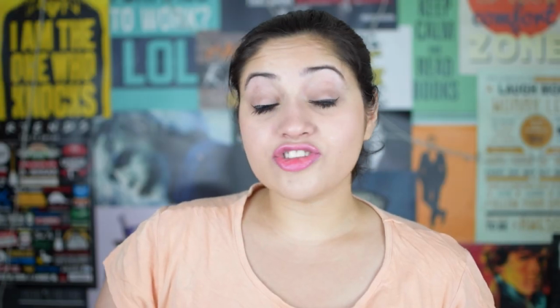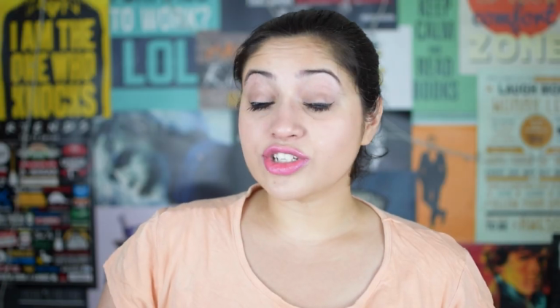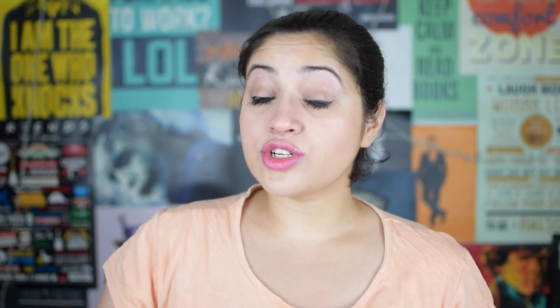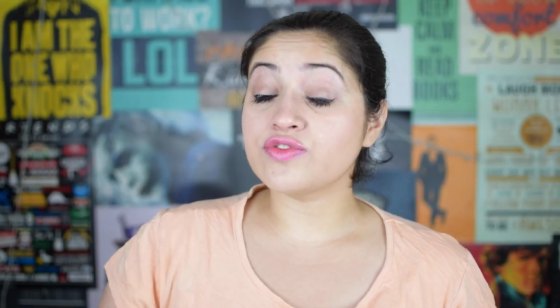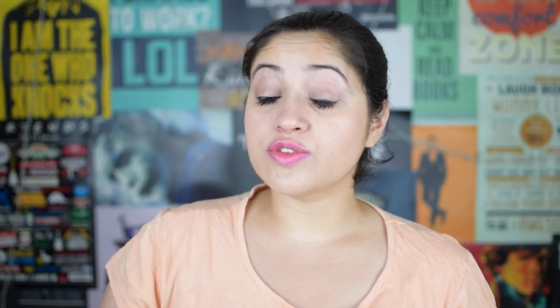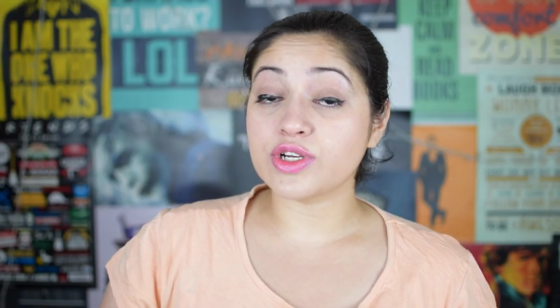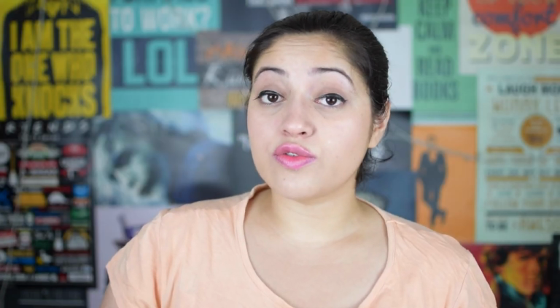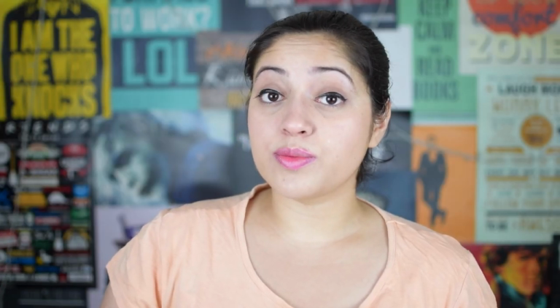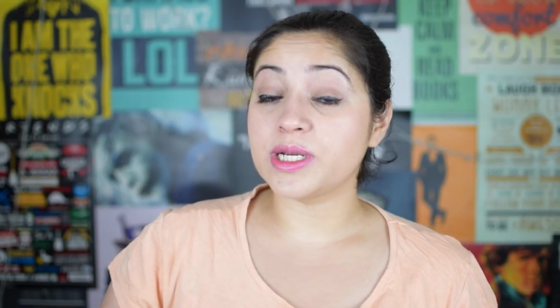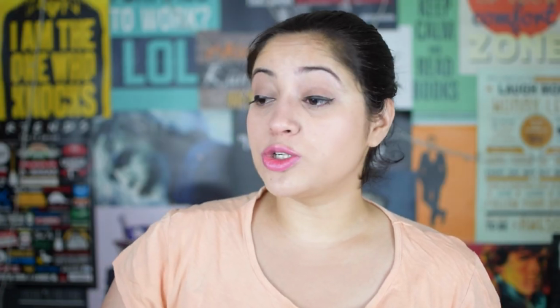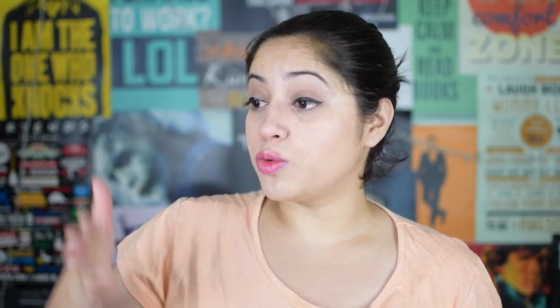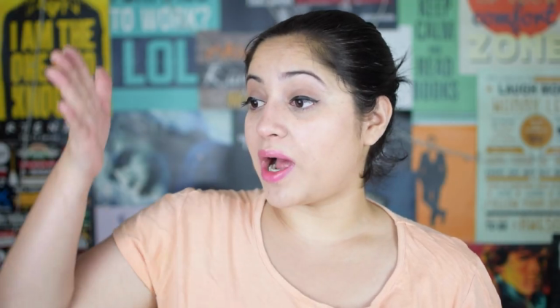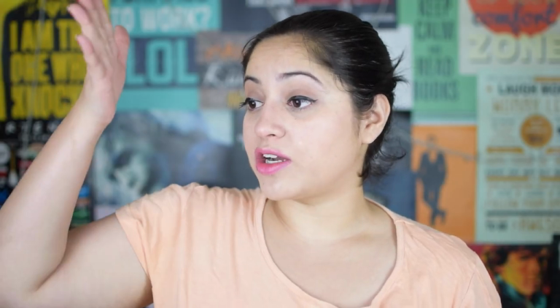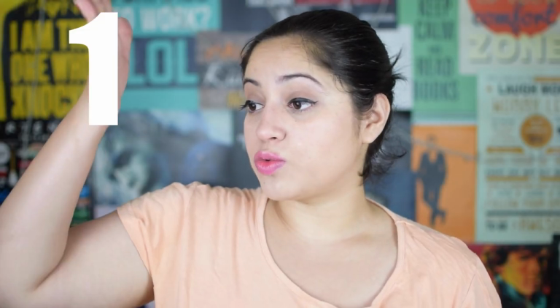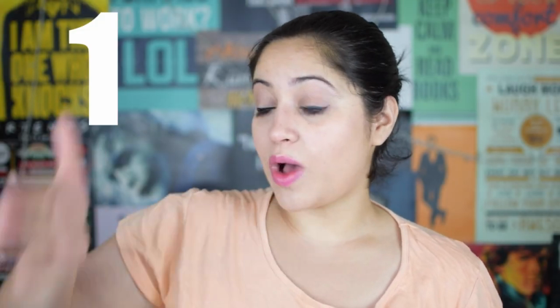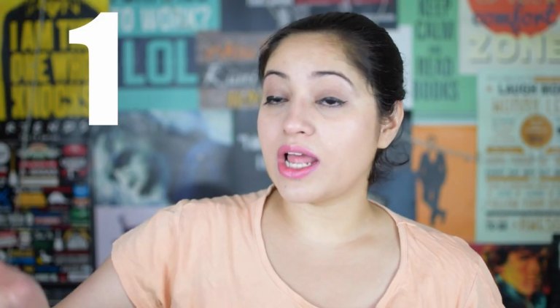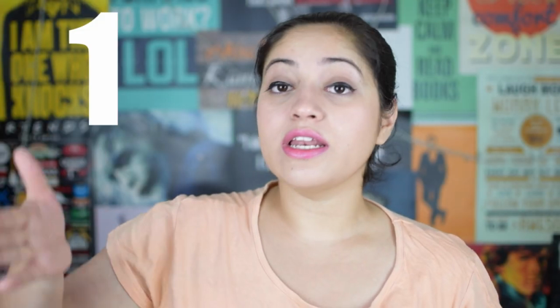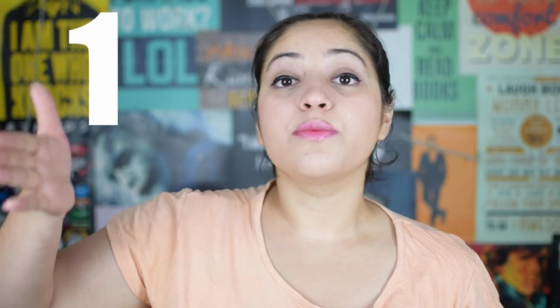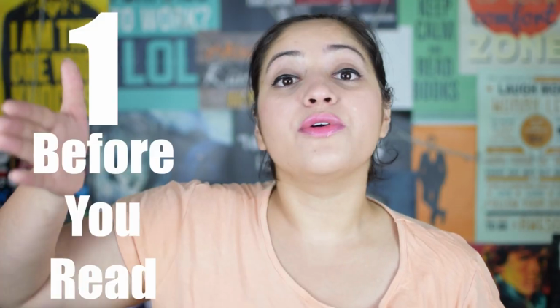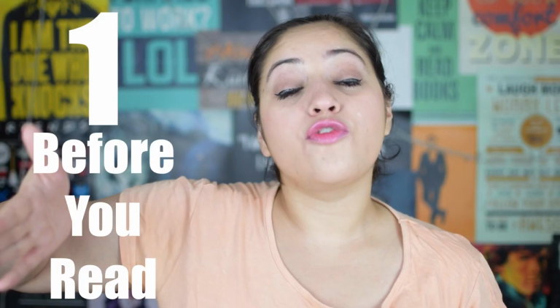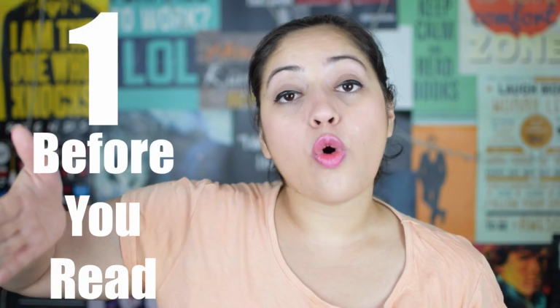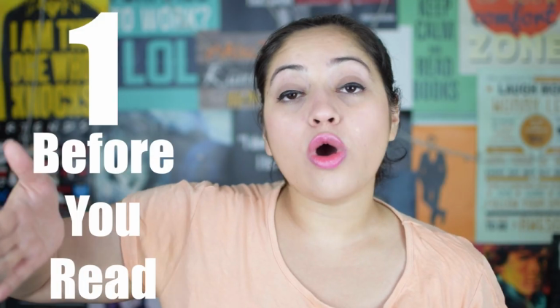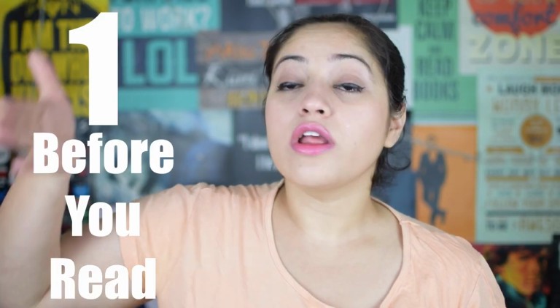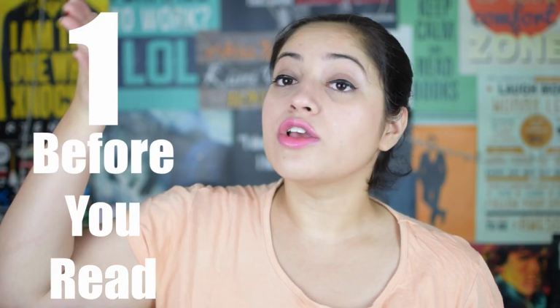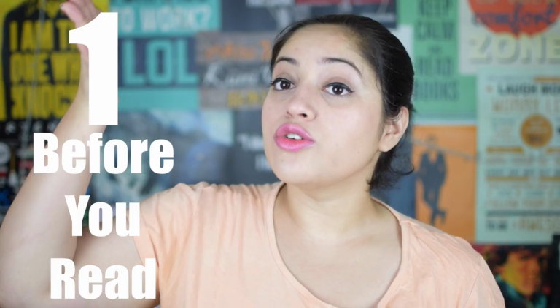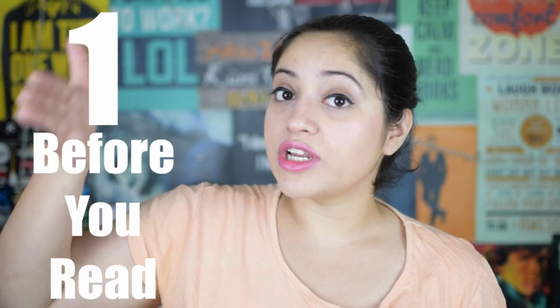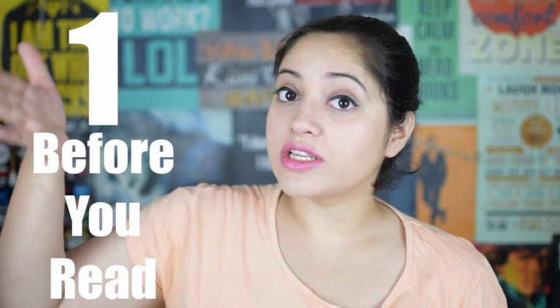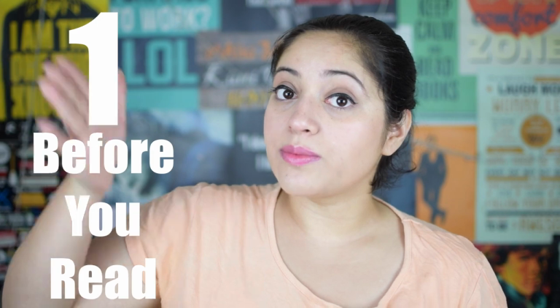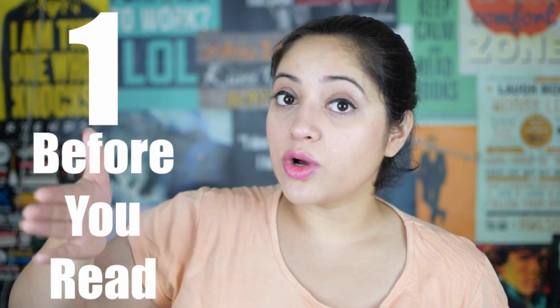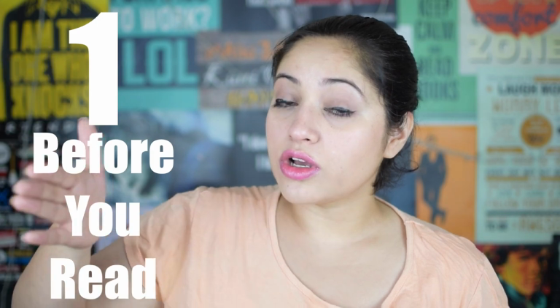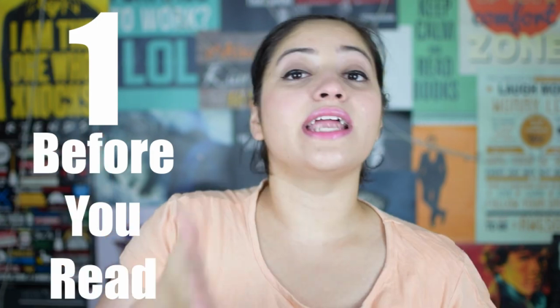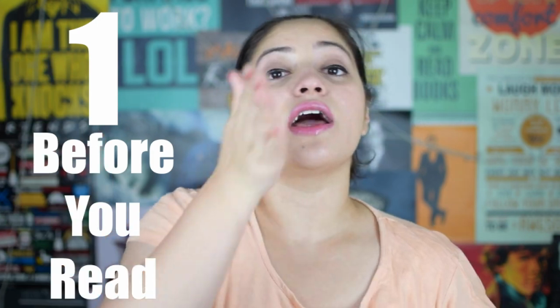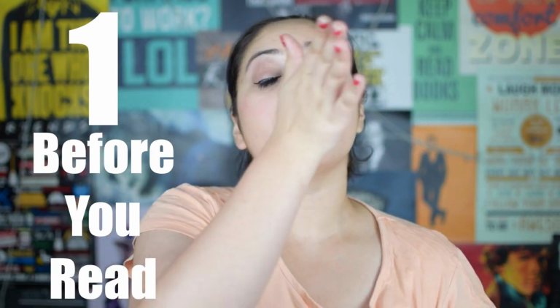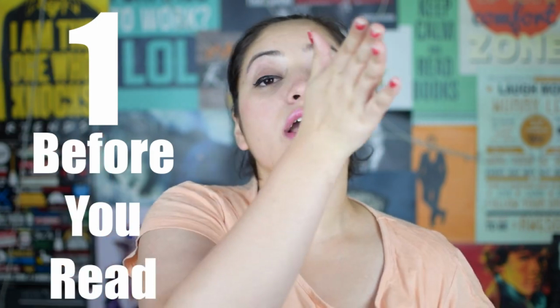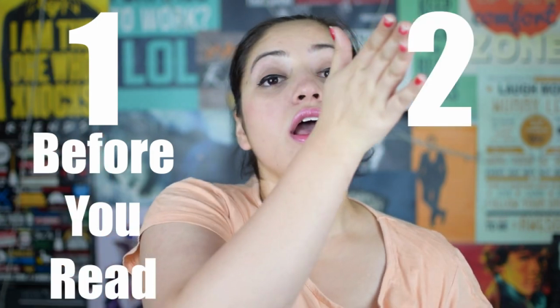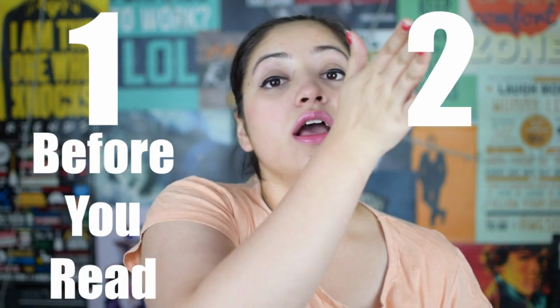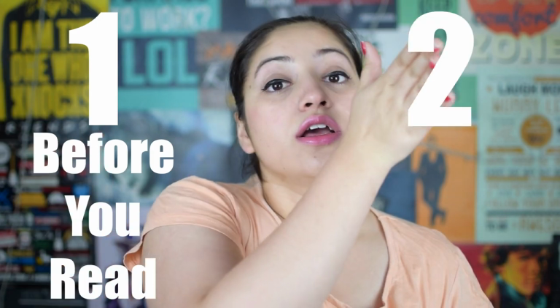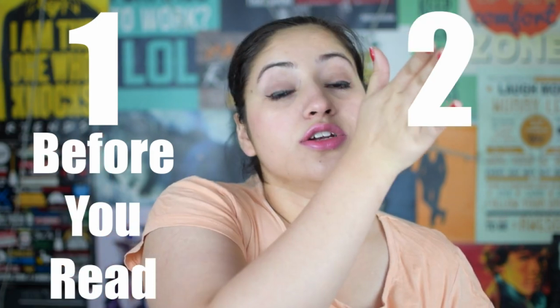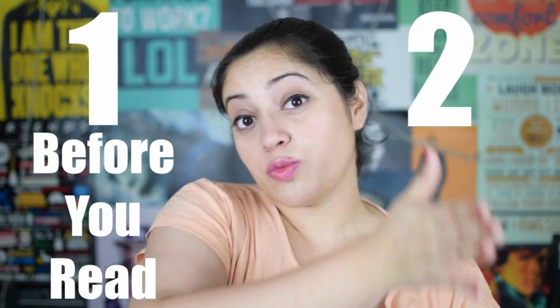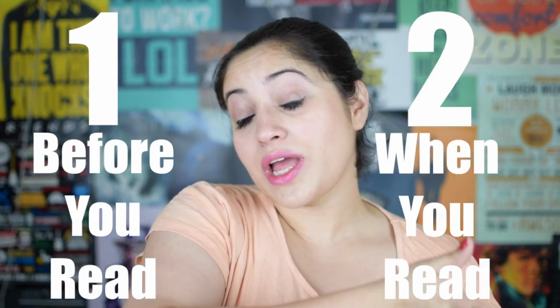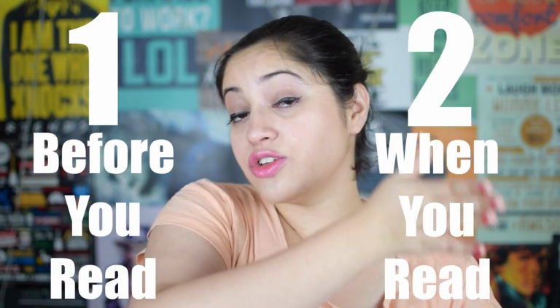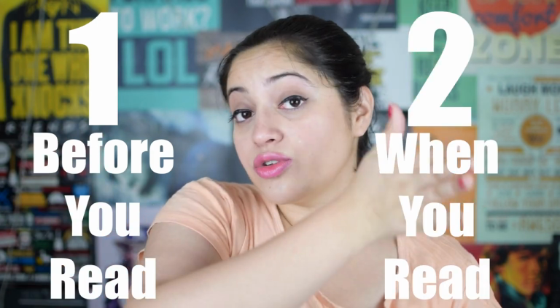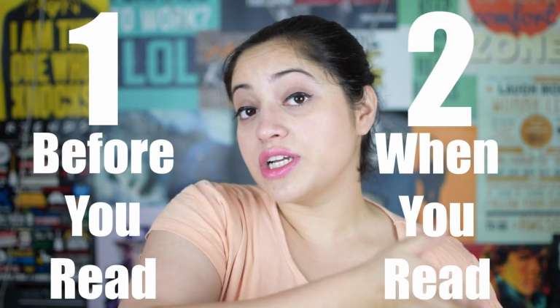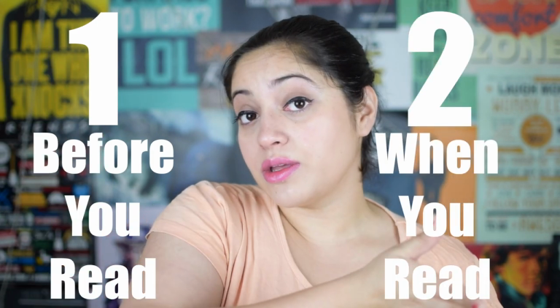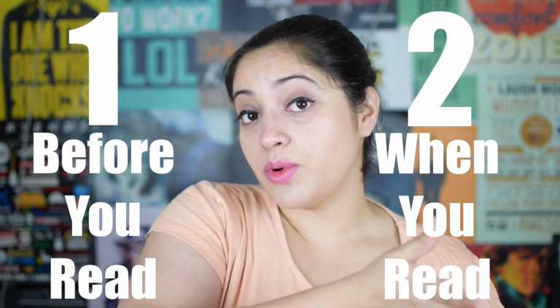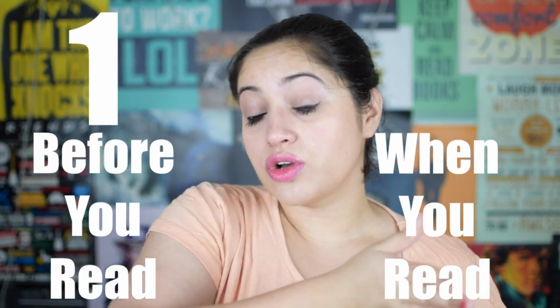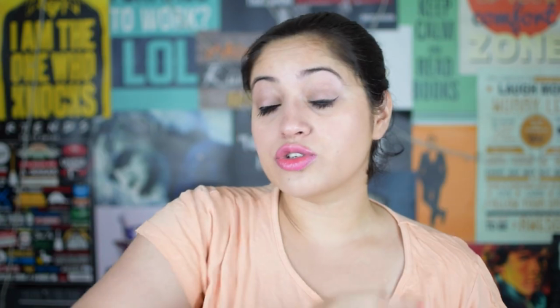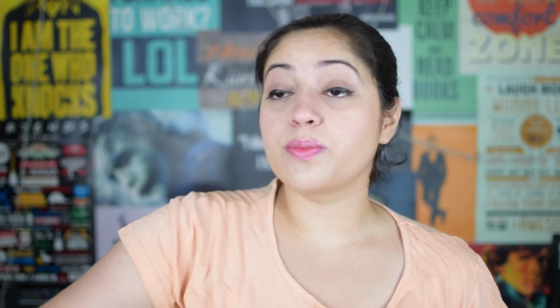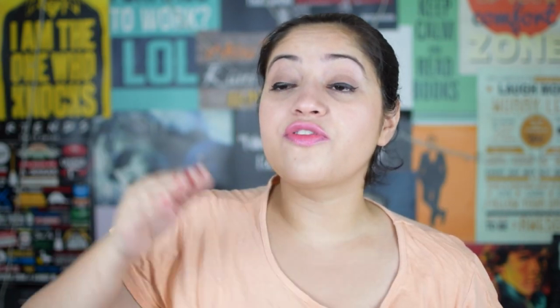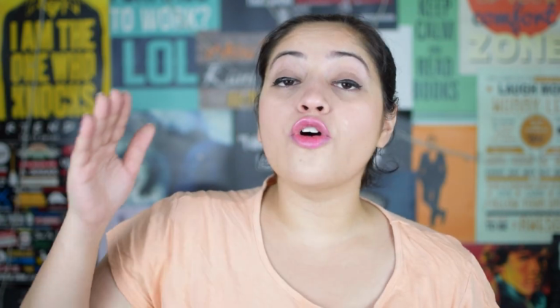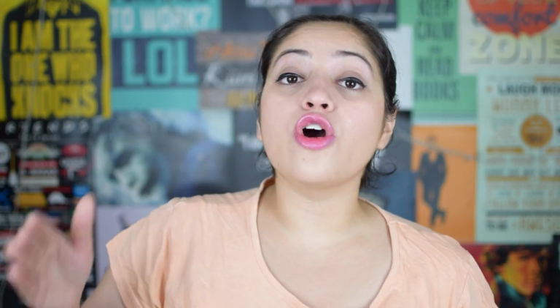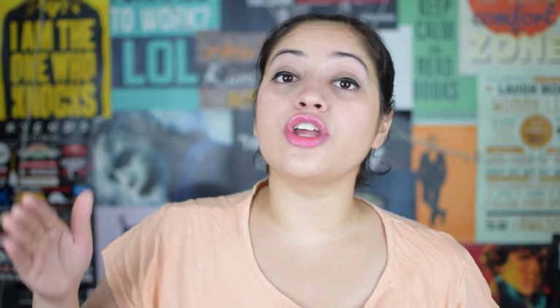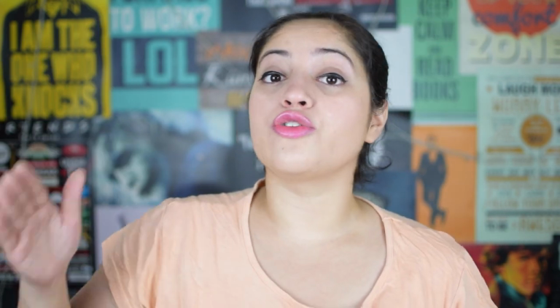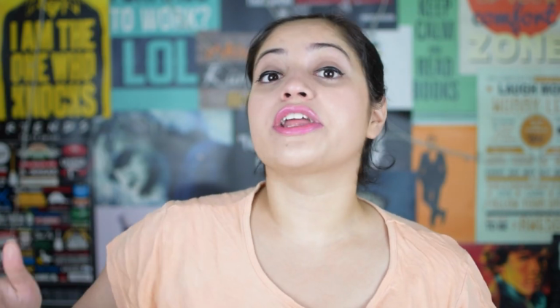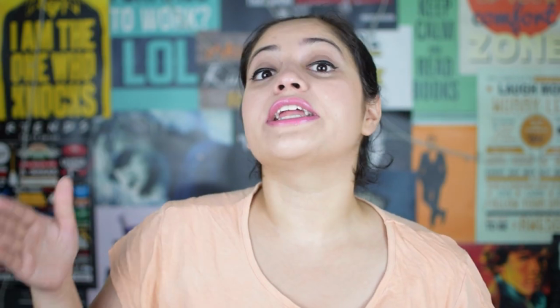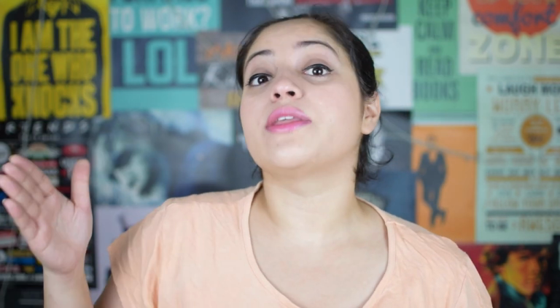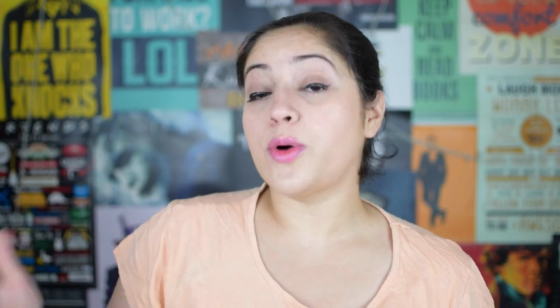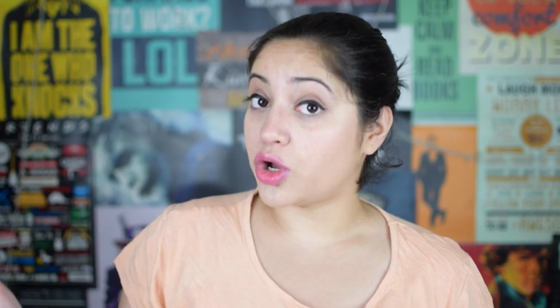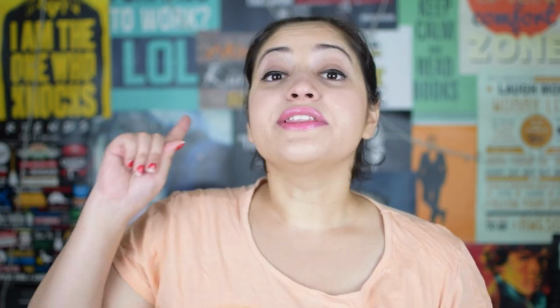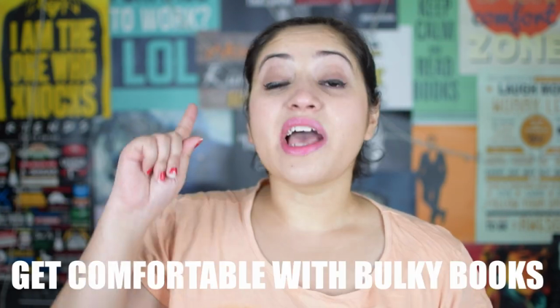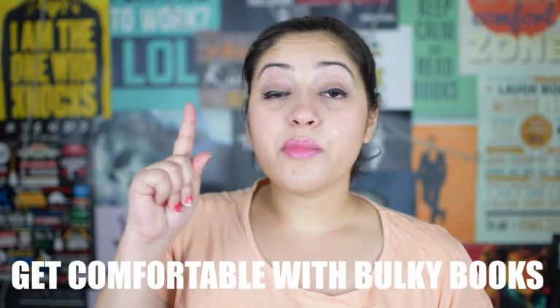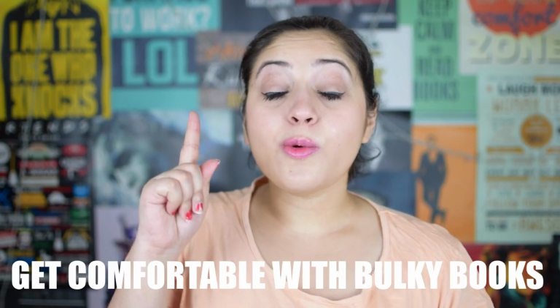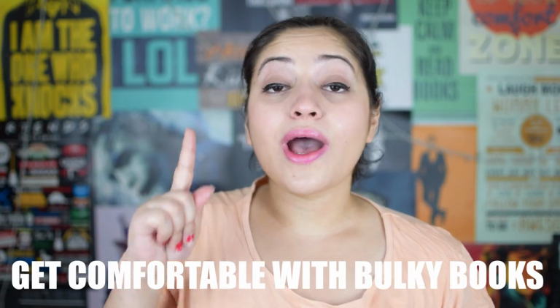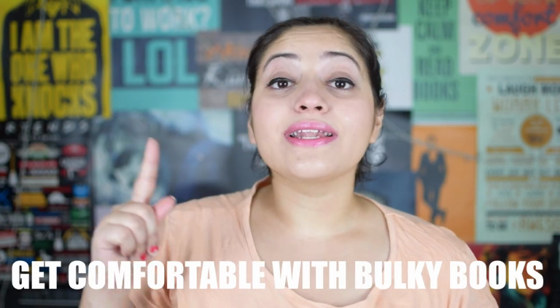The structure of this video would be two parts: one, before you read the book, and two, when you read the book. So, before you read the book, here is number one.